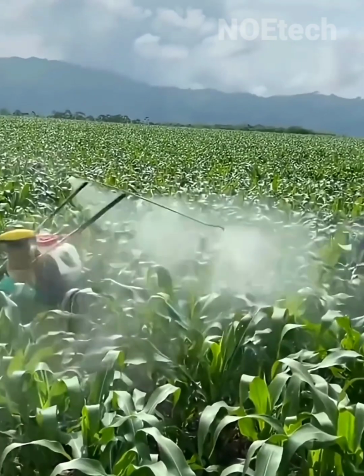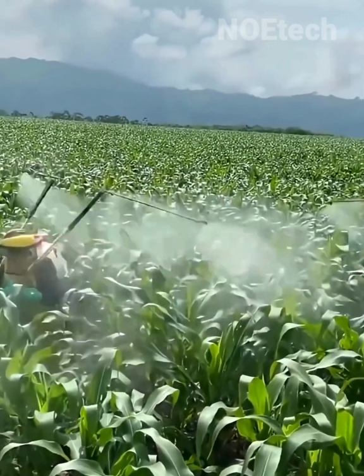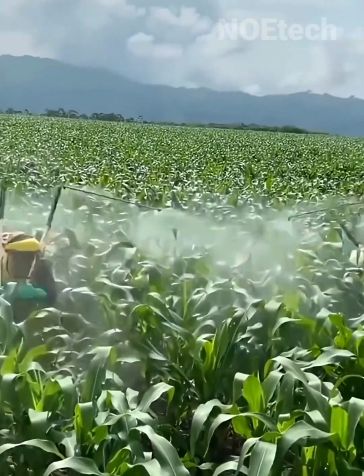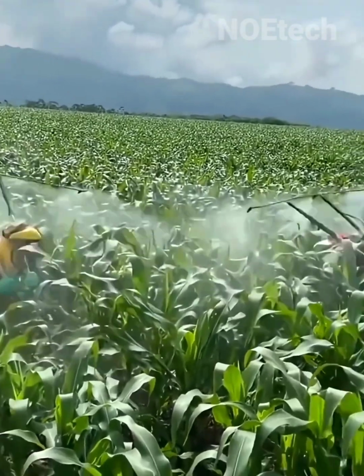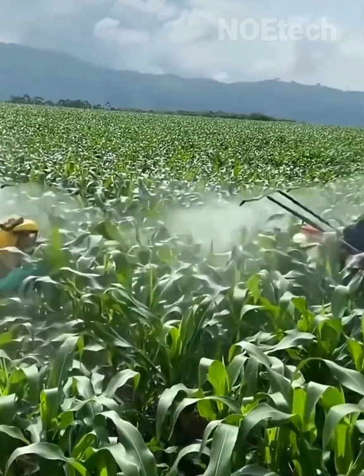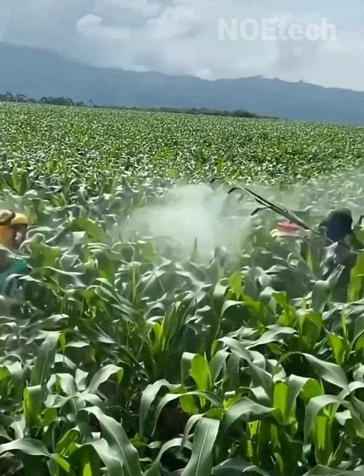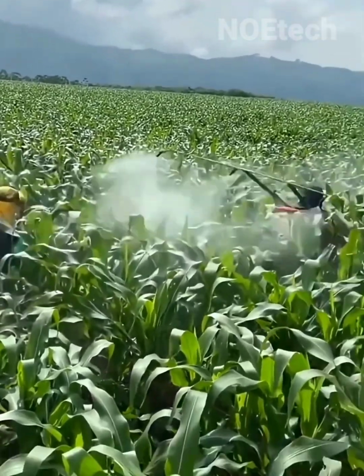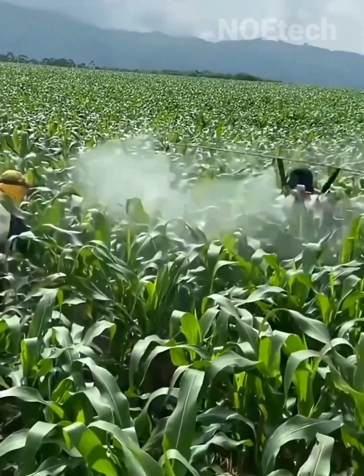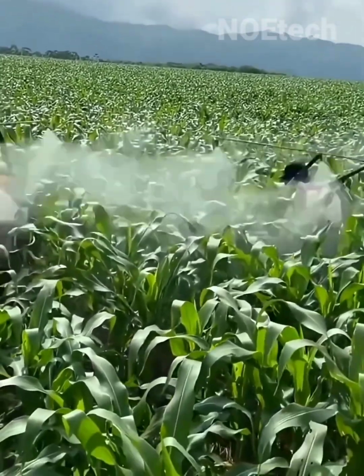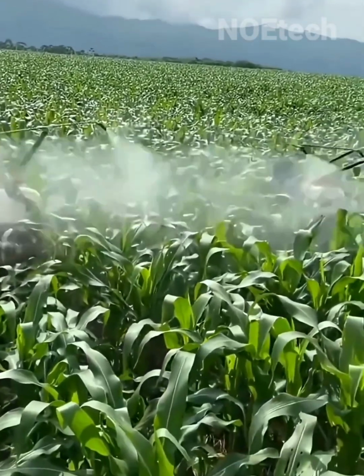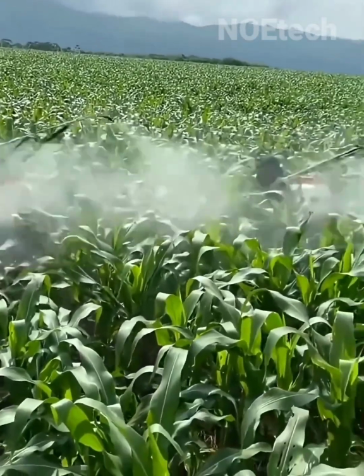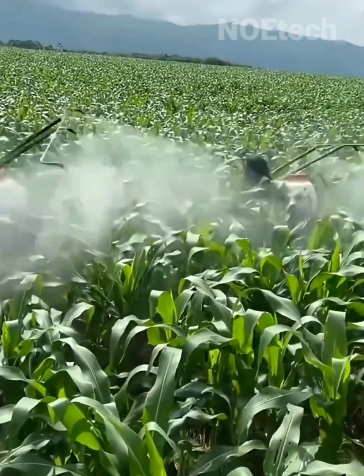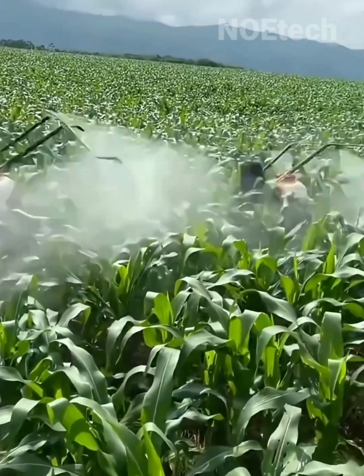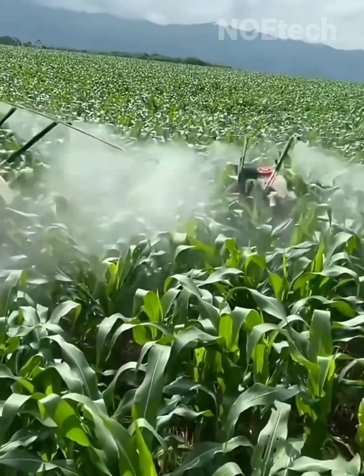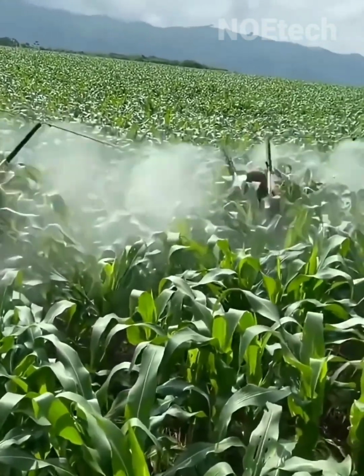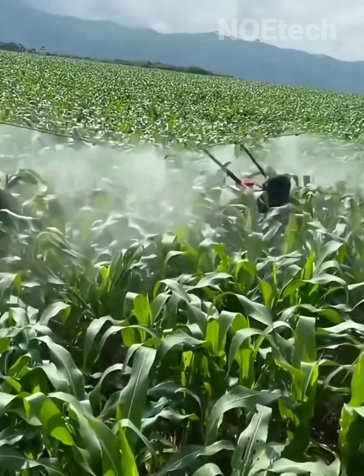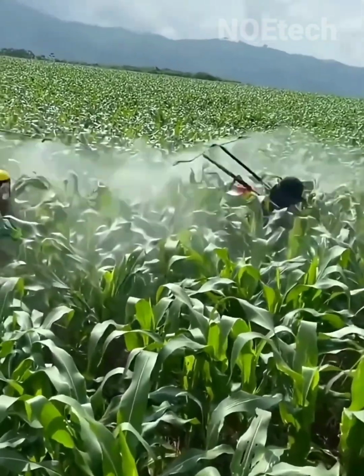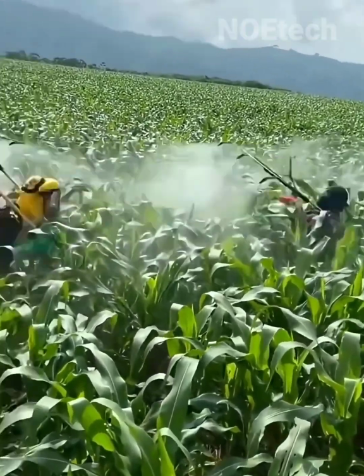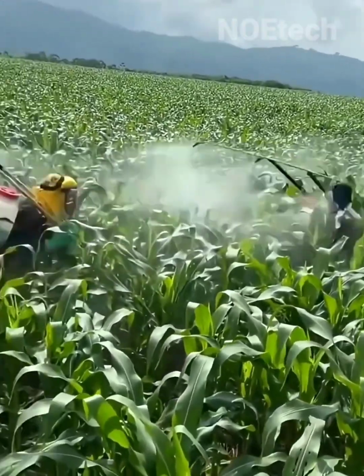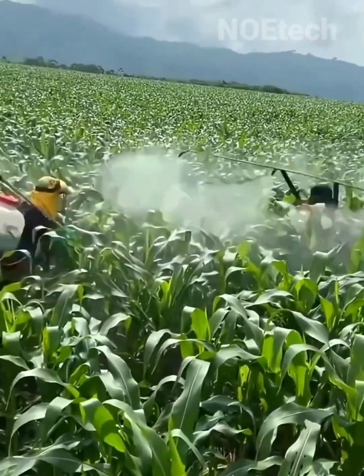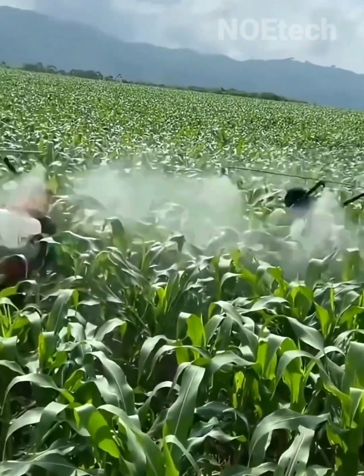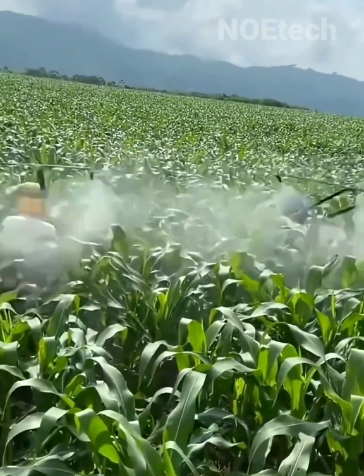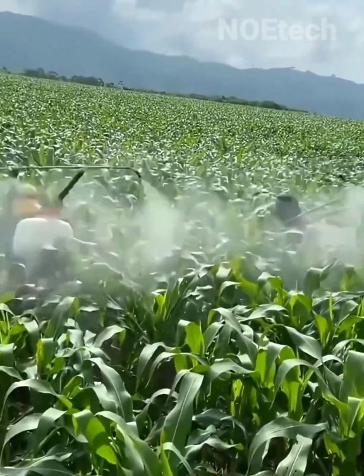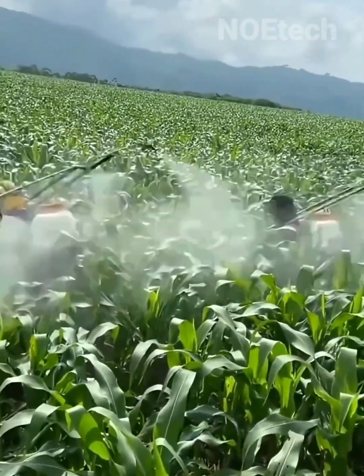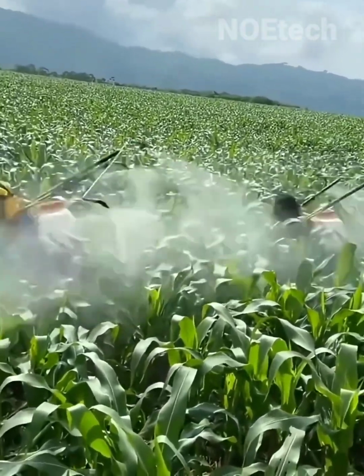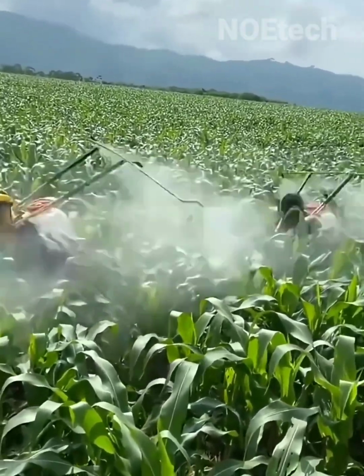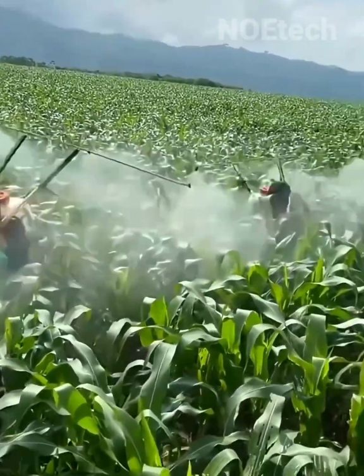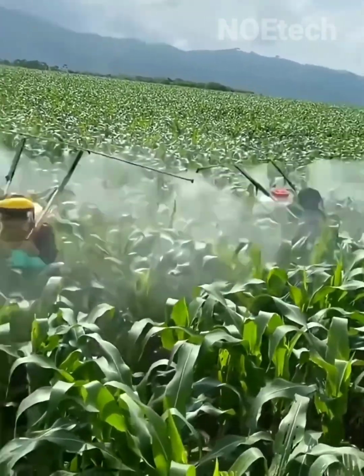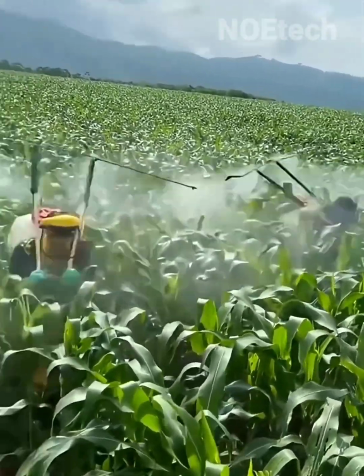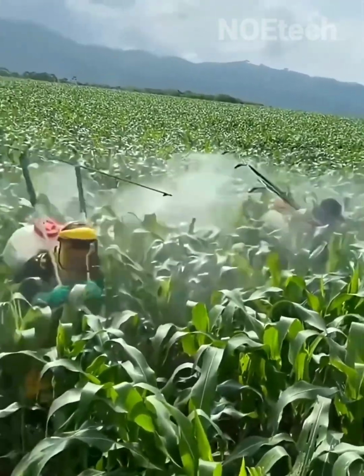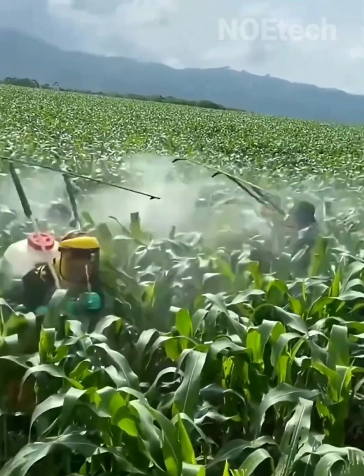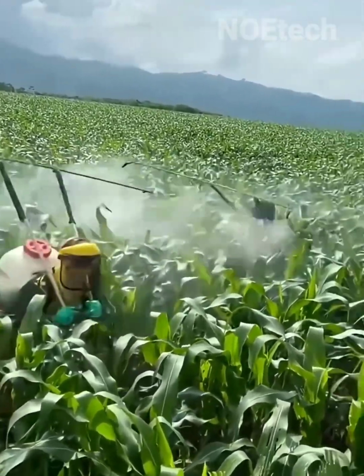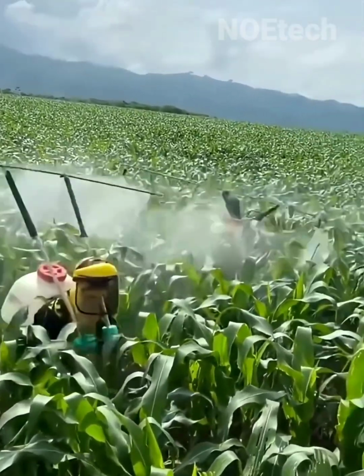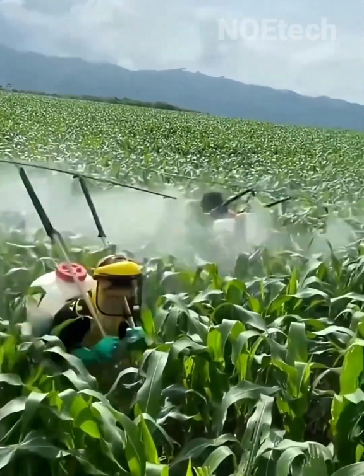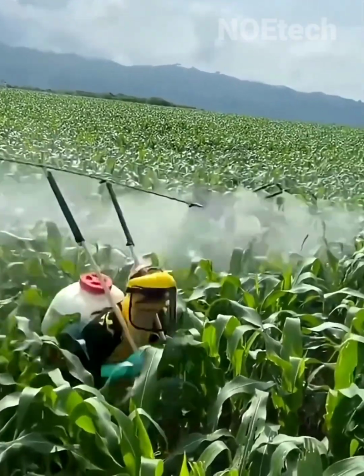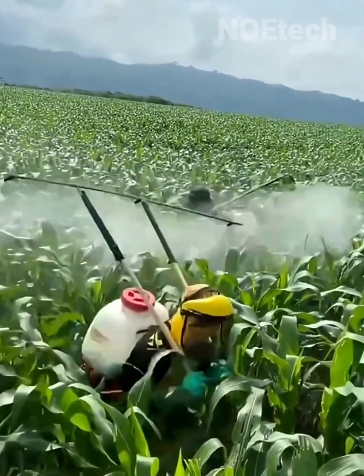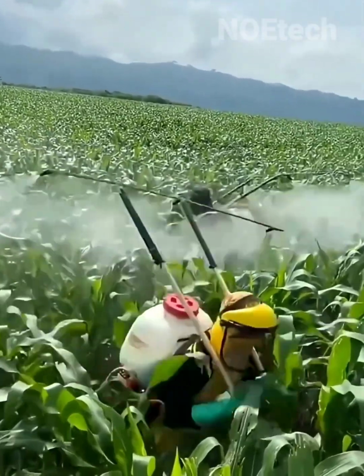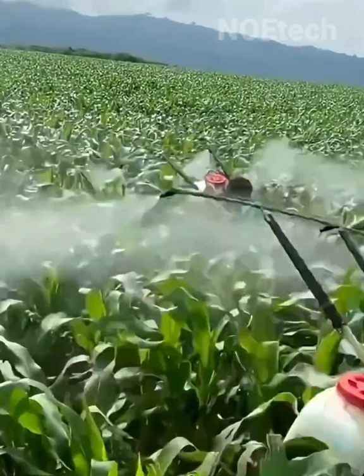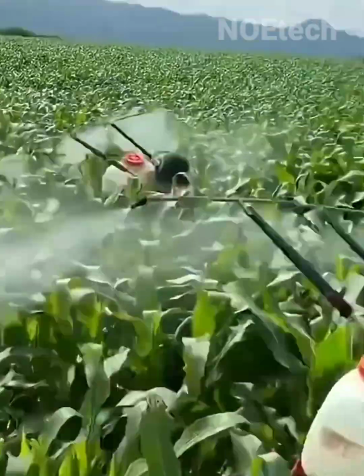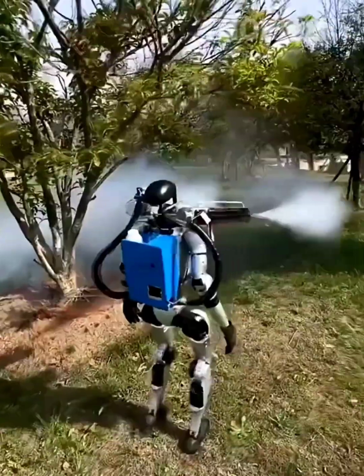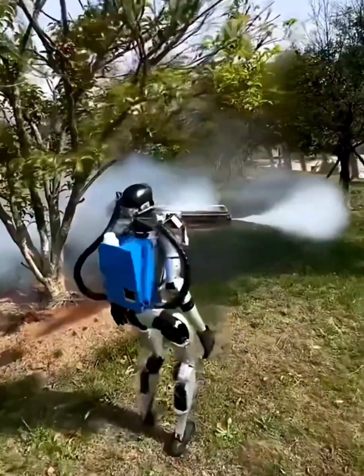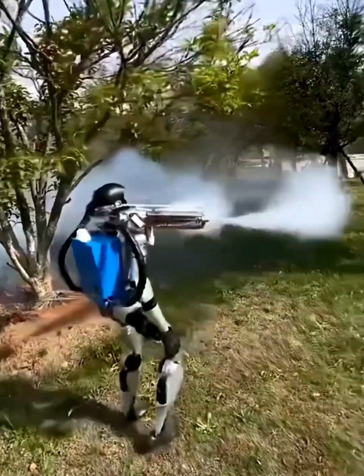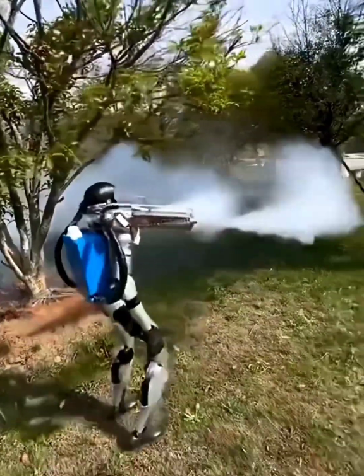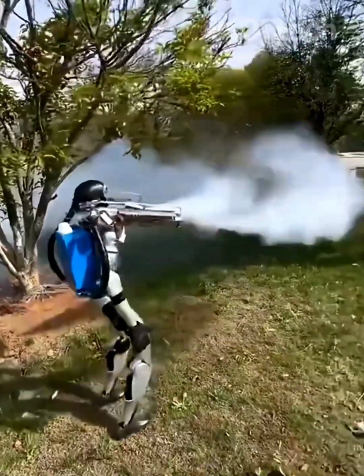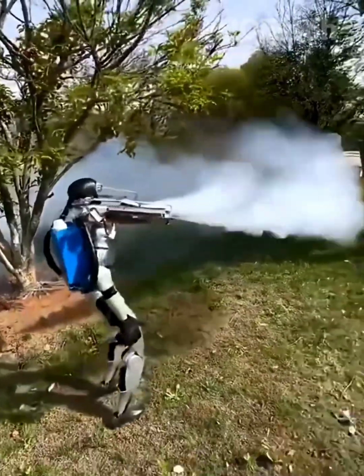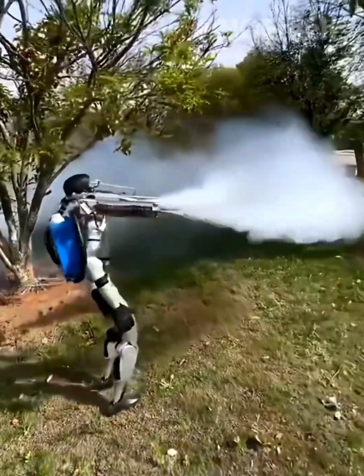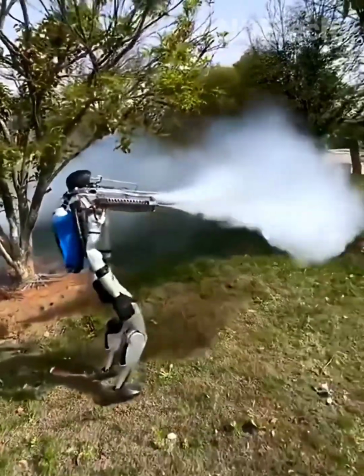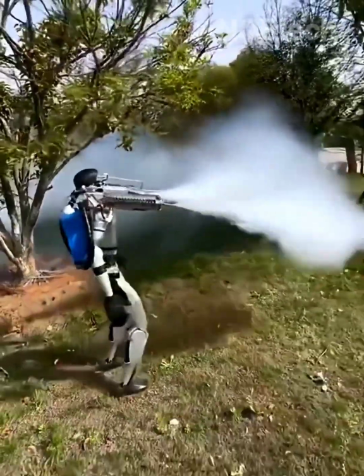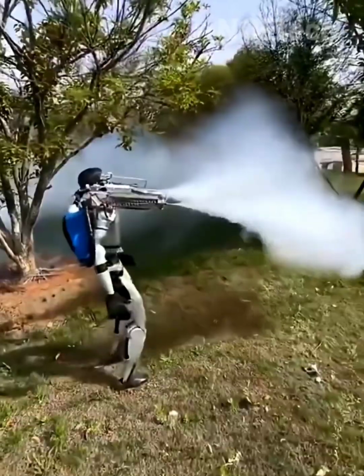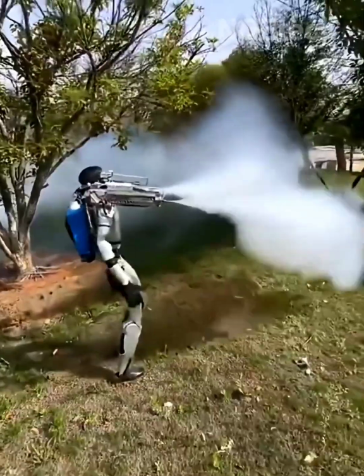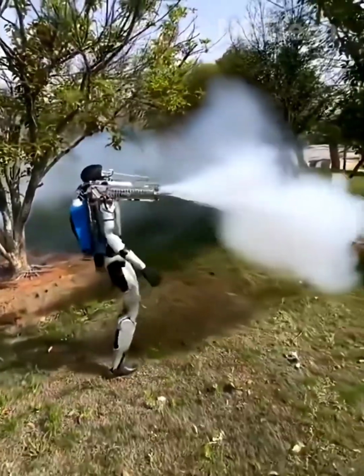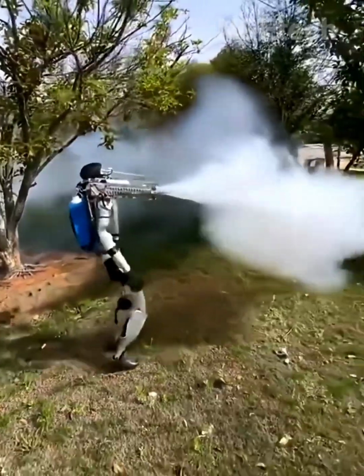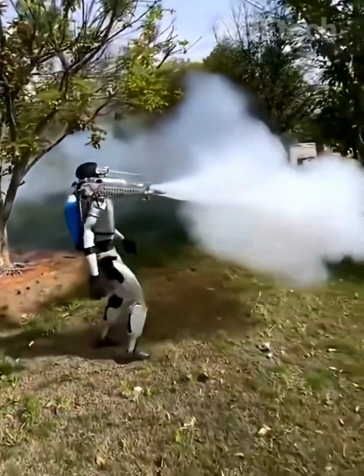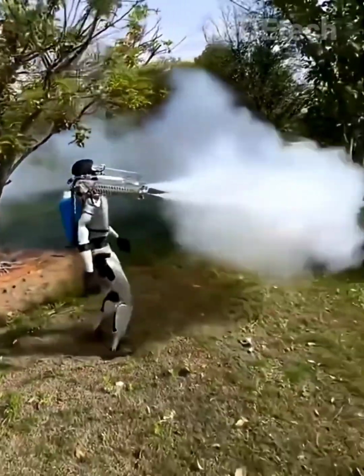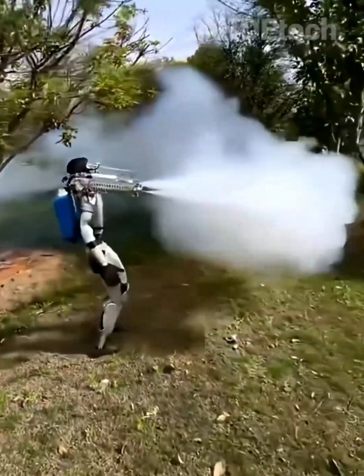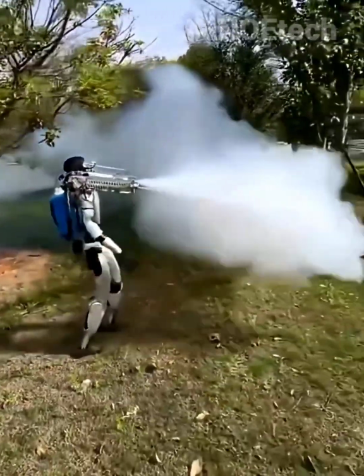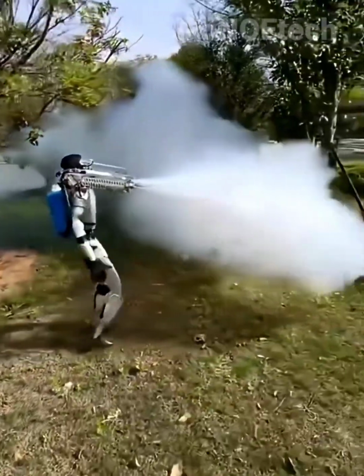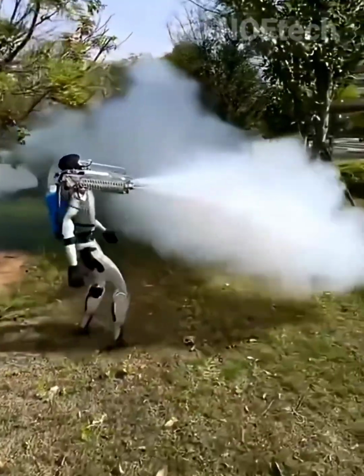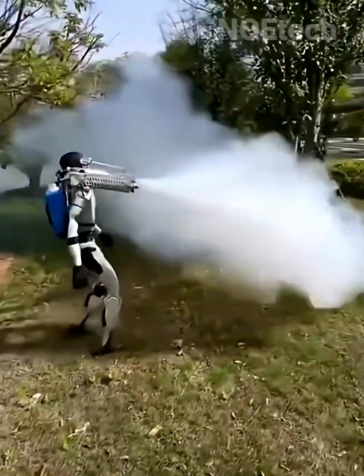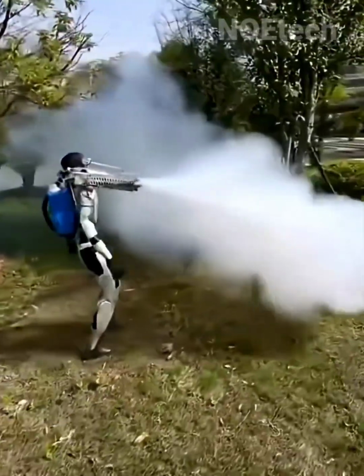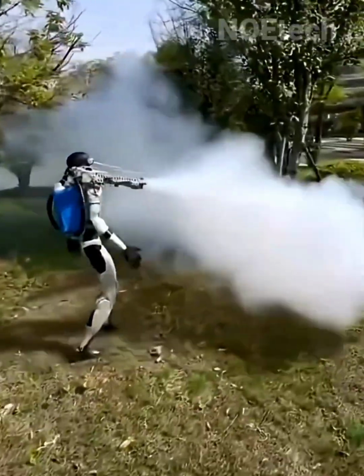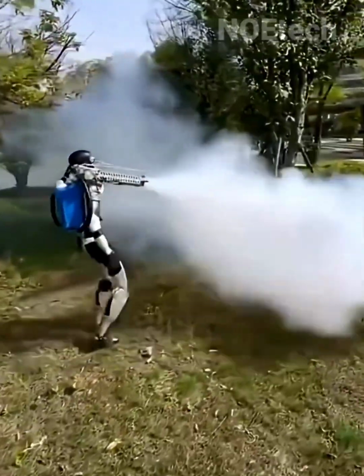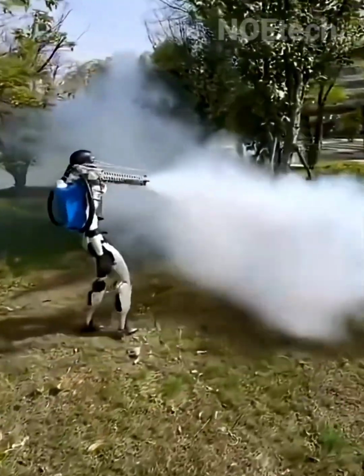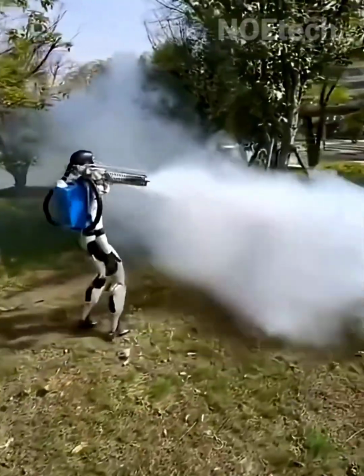It is not impossible that in the next few years, farmers' jobs will be replaced by innovative robots that imitate human movements.